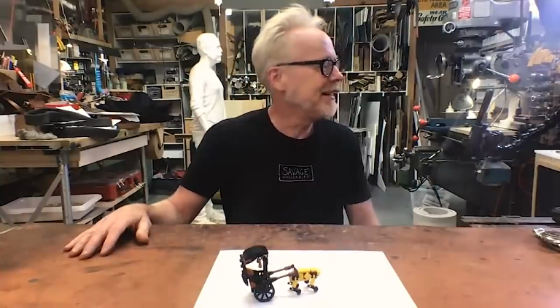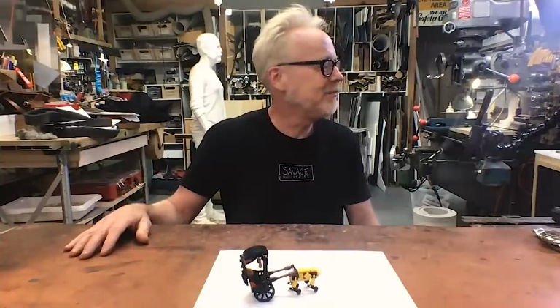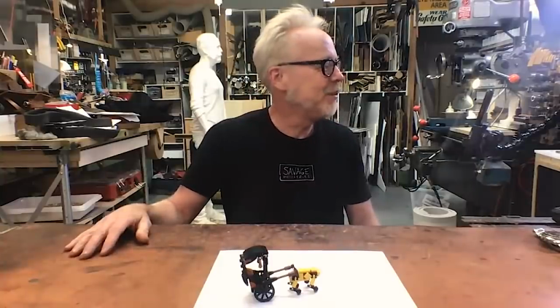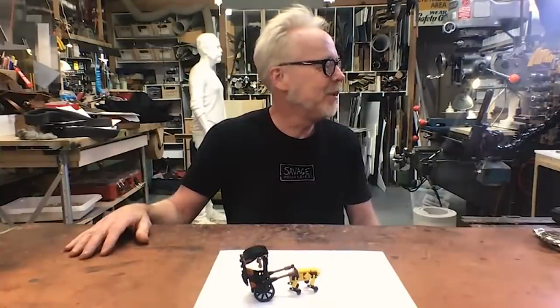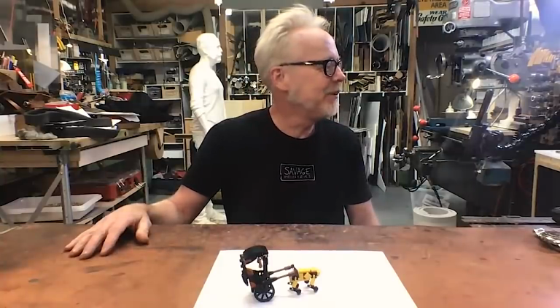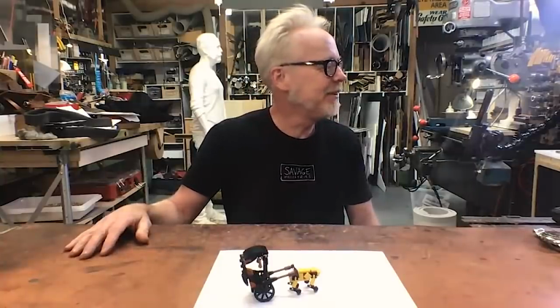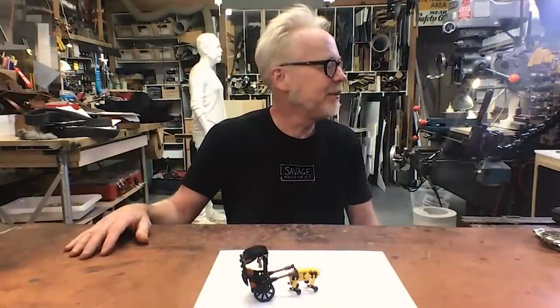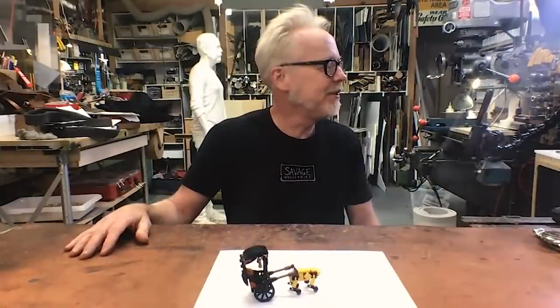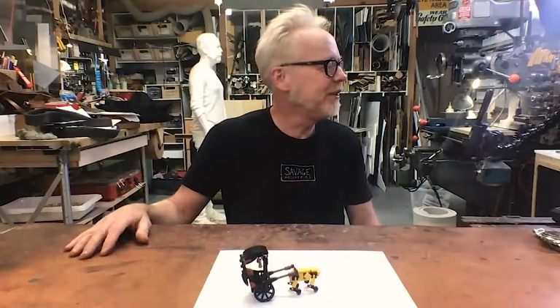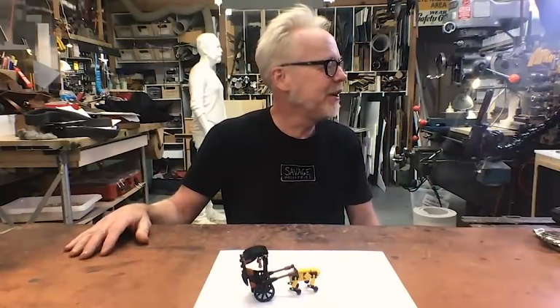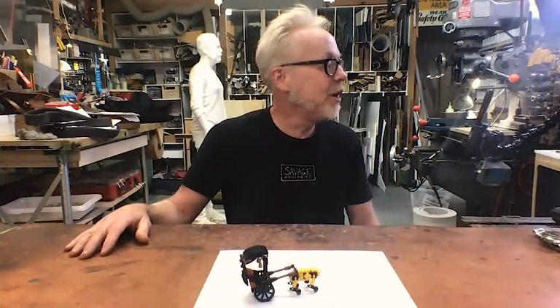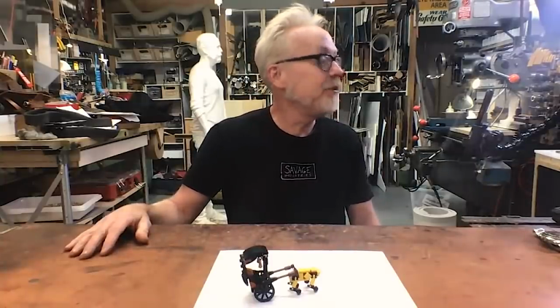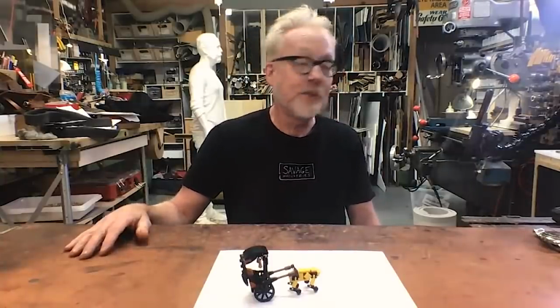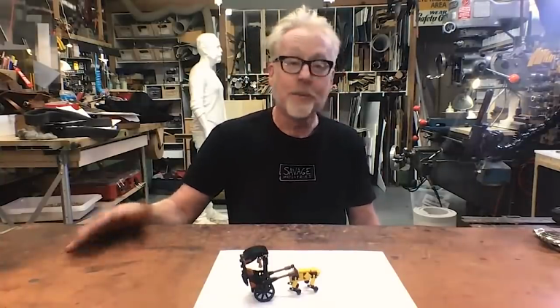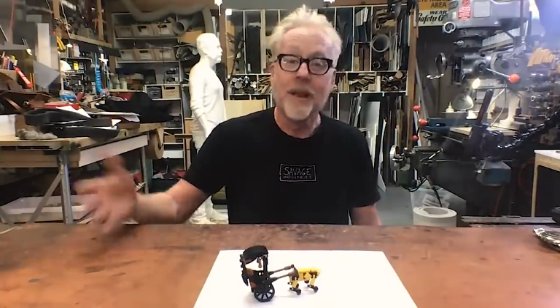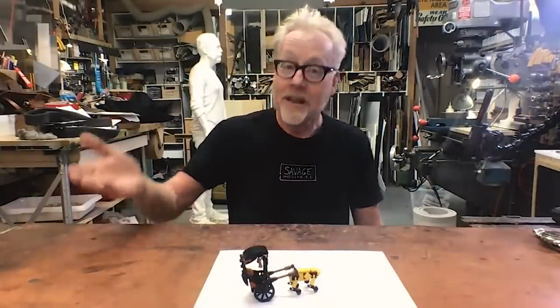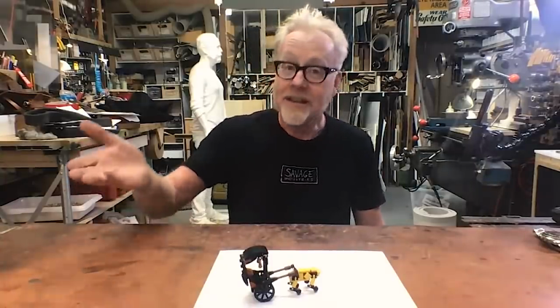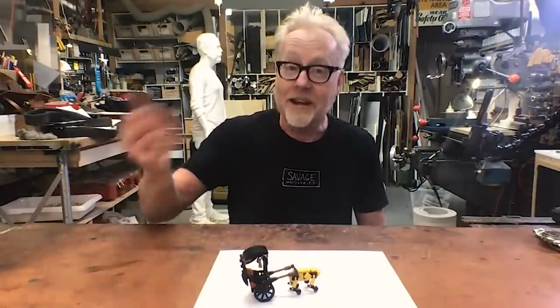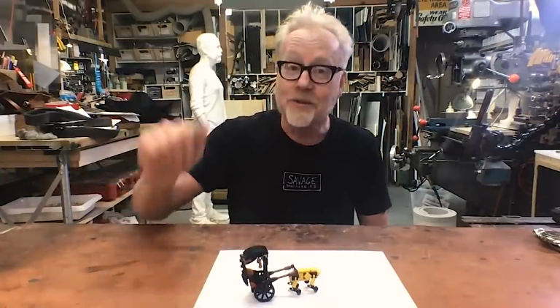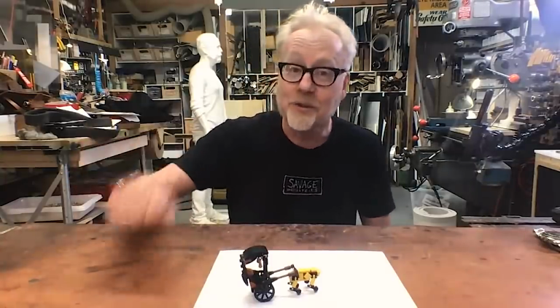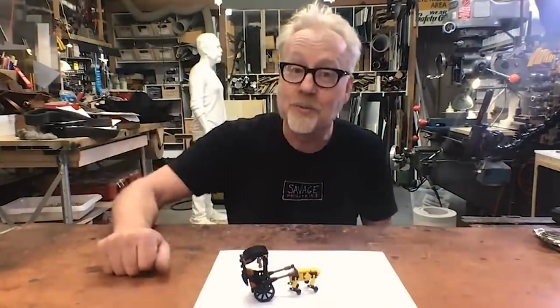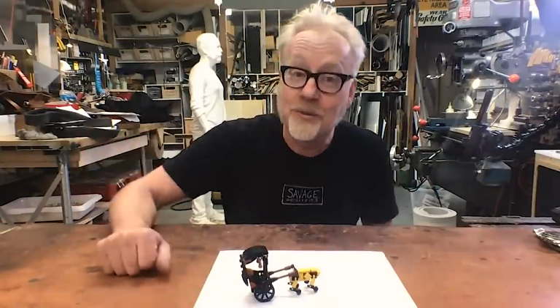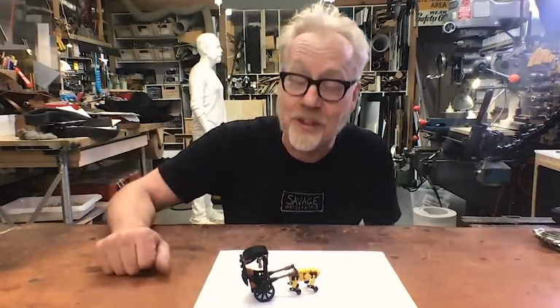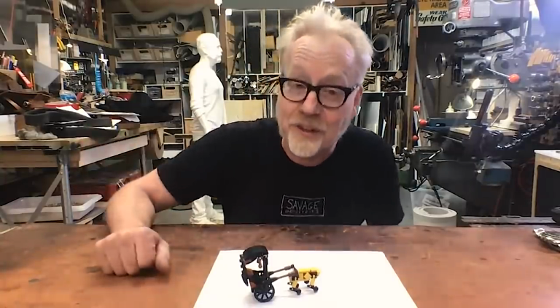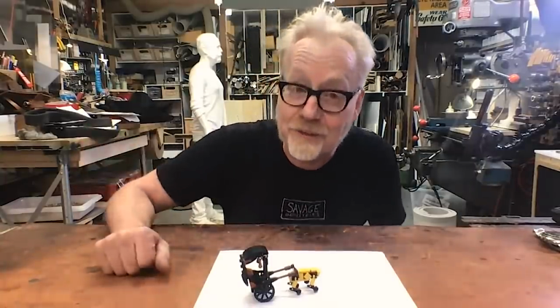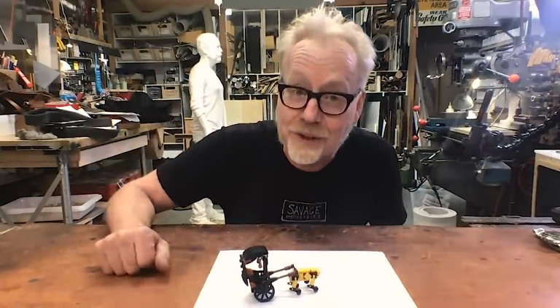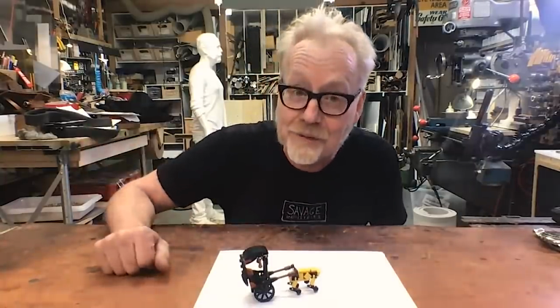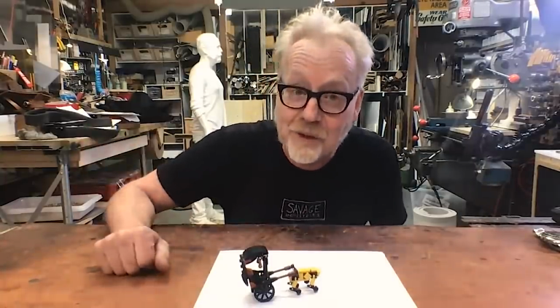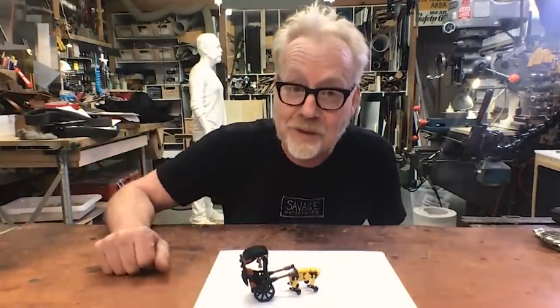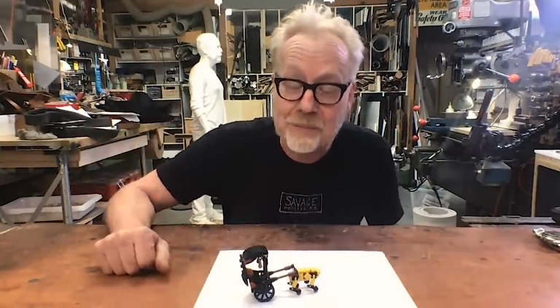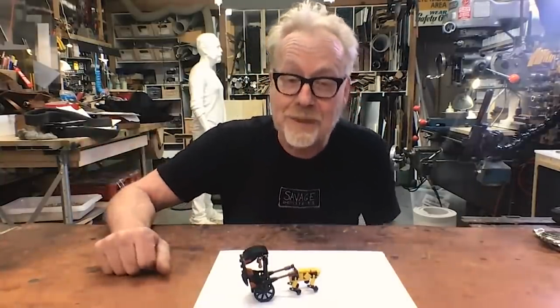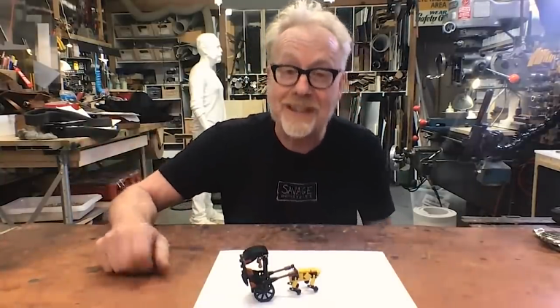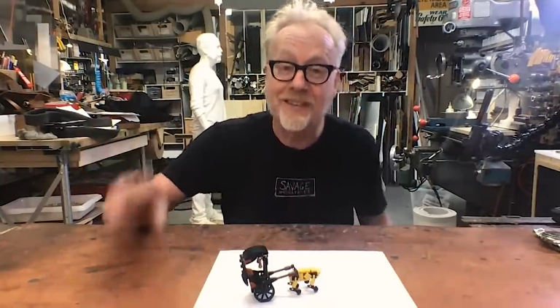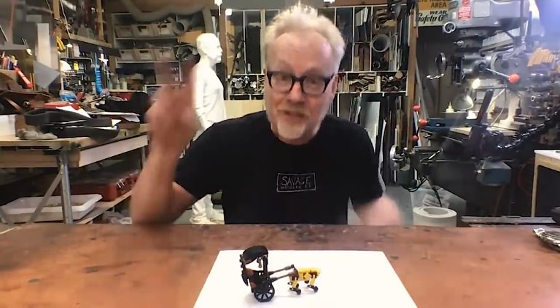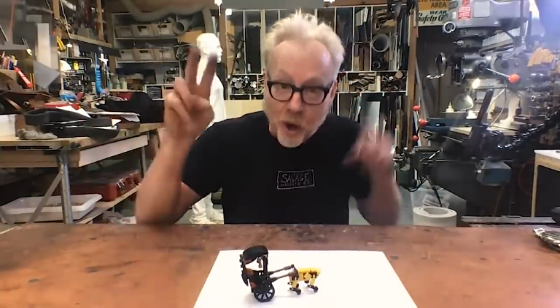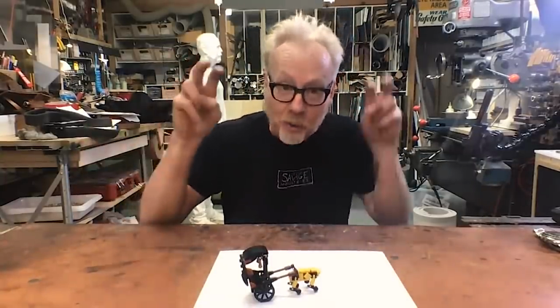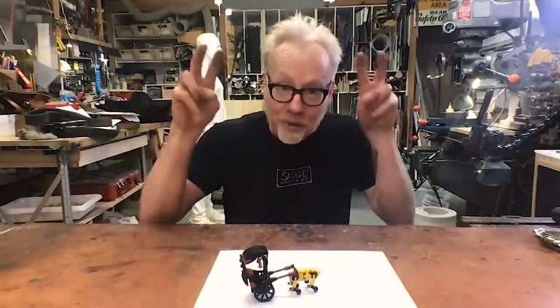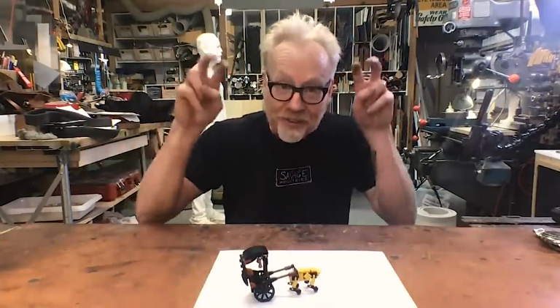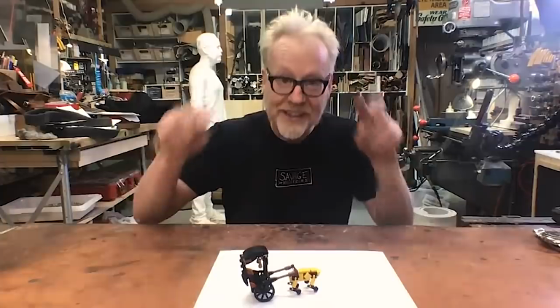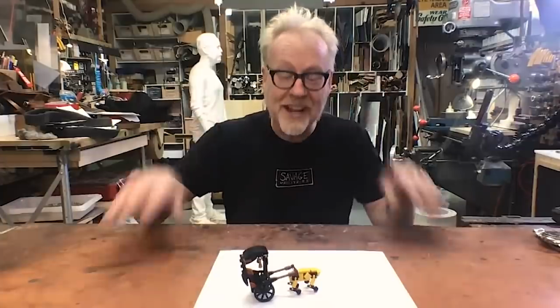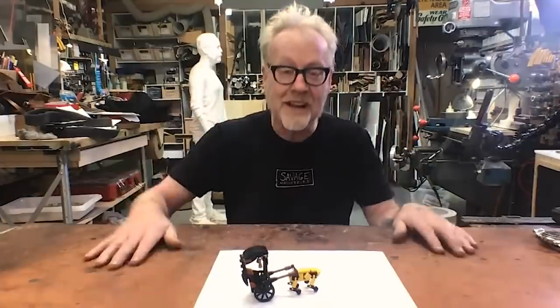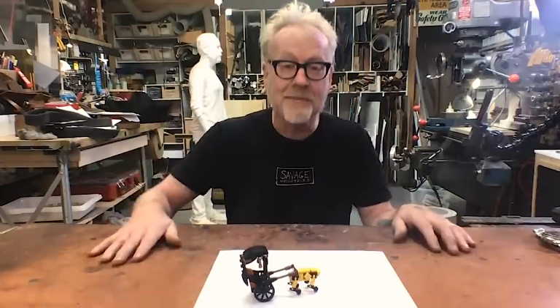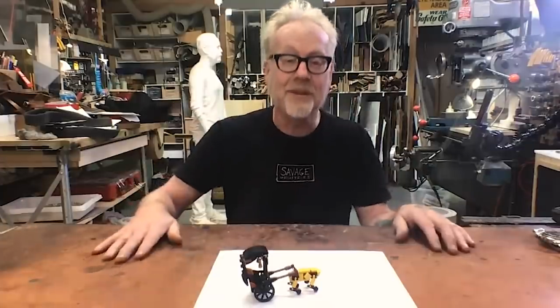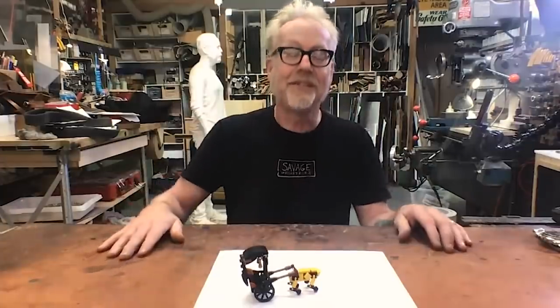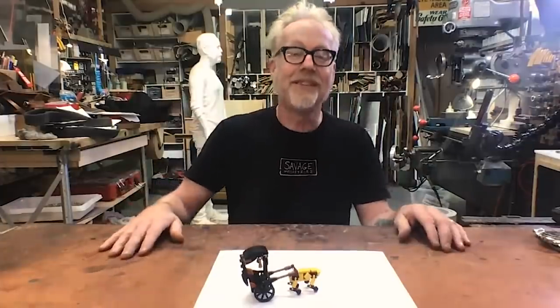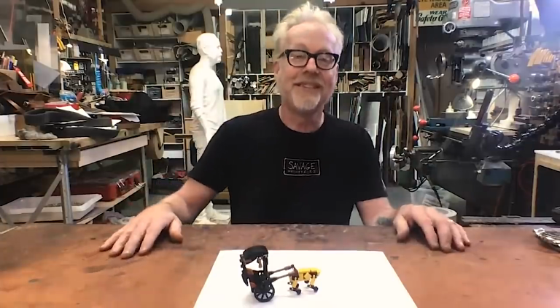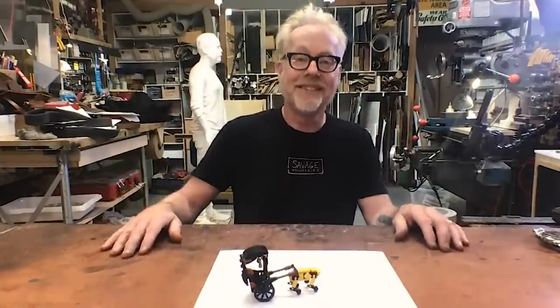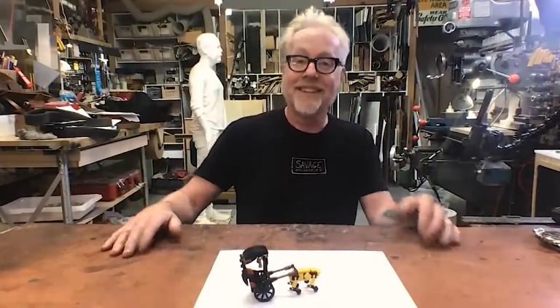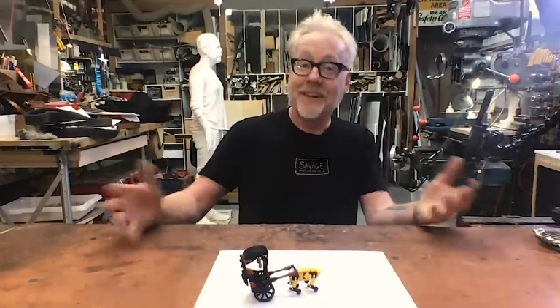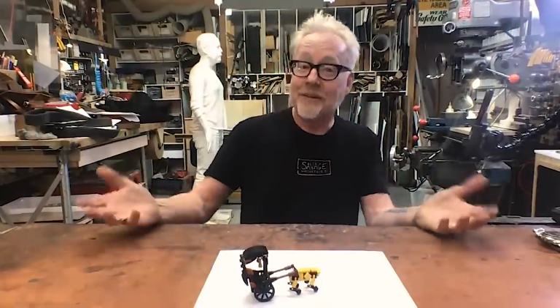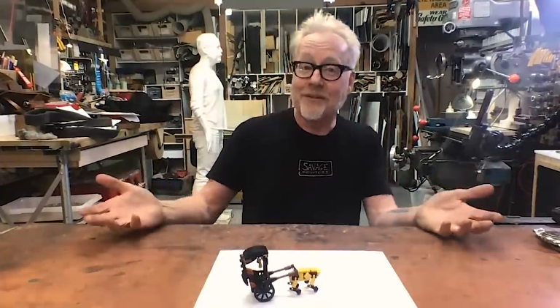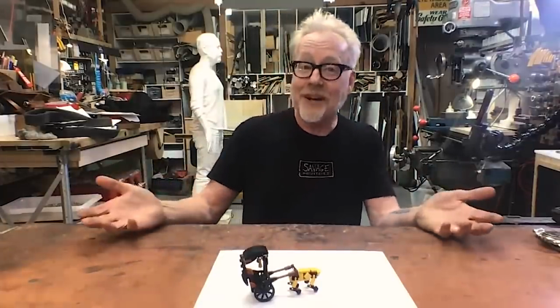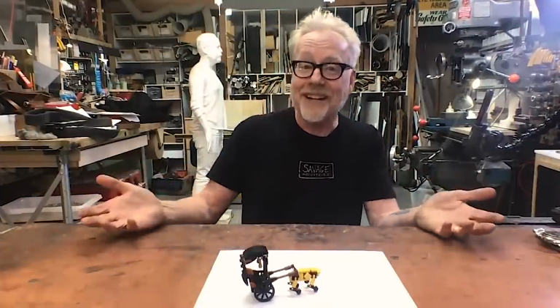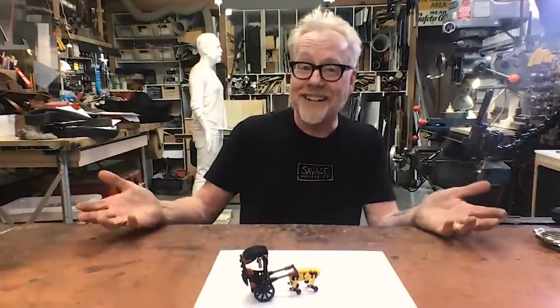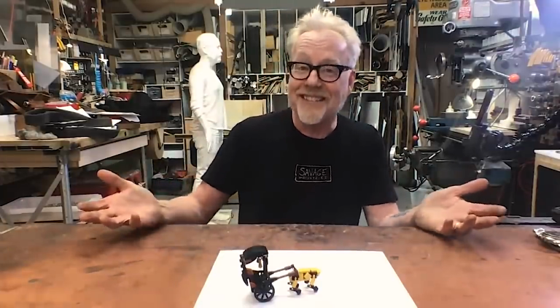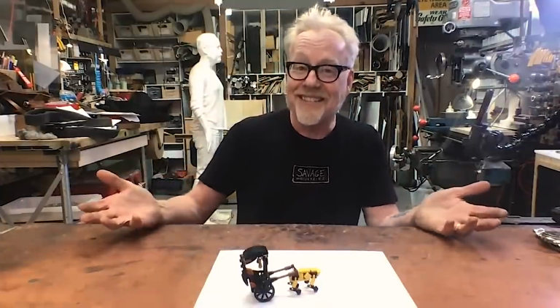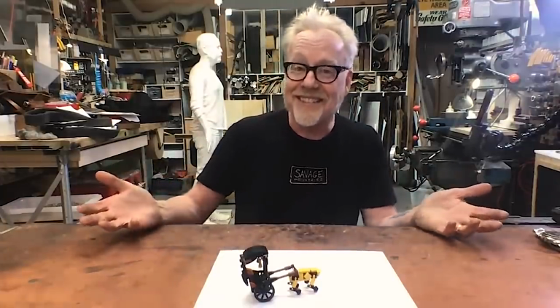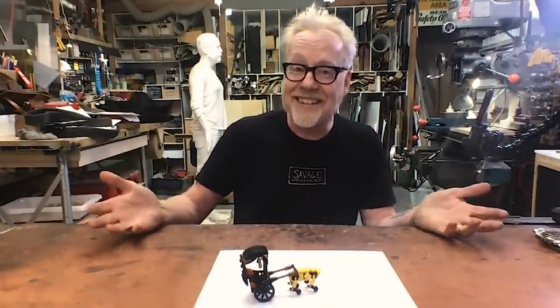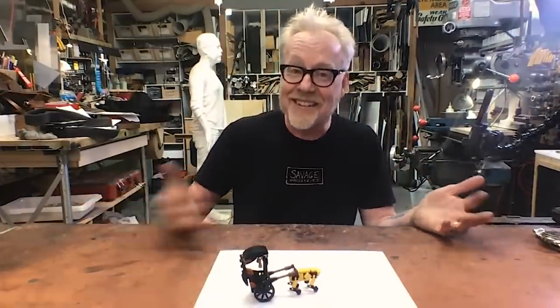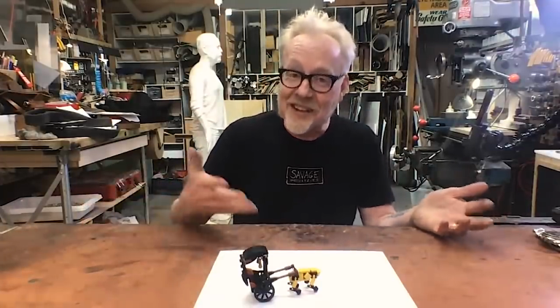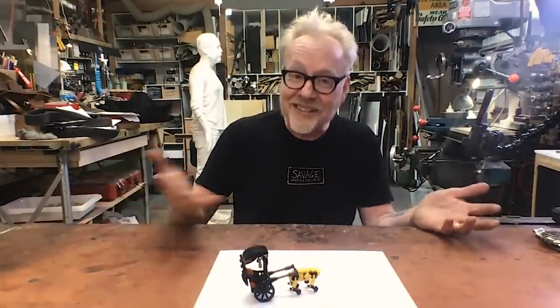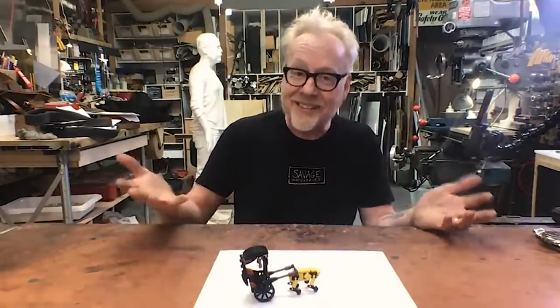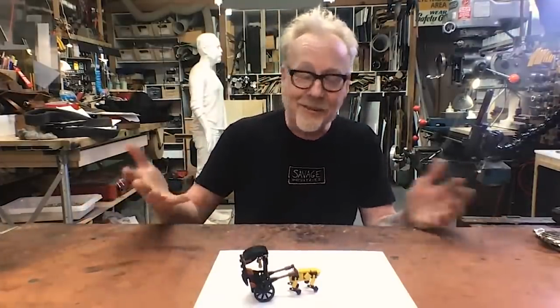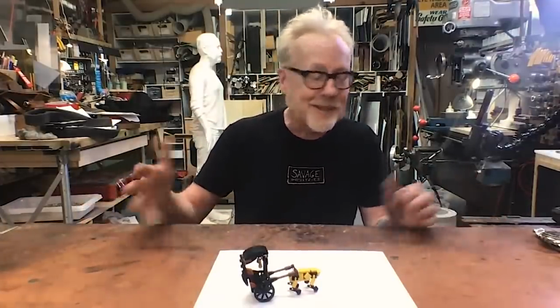So yeah, Nute and Rune's shuttle — the very first big Star Wars thing I built. And that was great. I got to see it on screen.